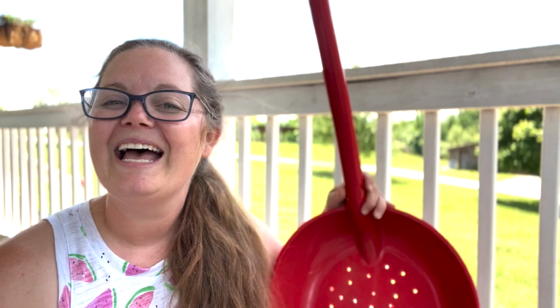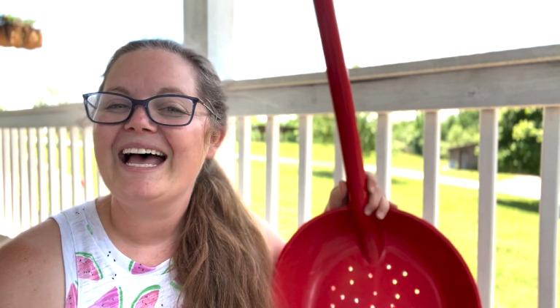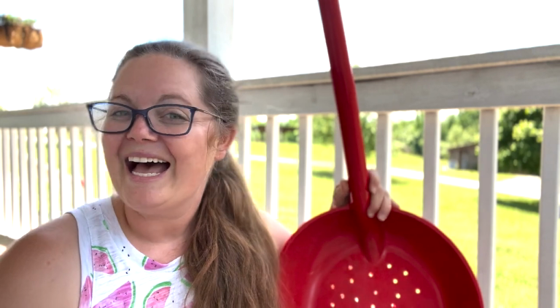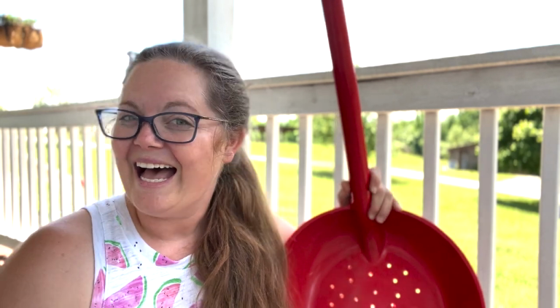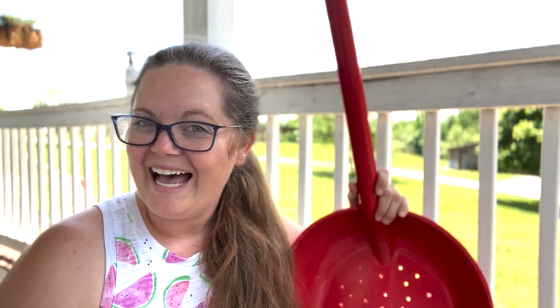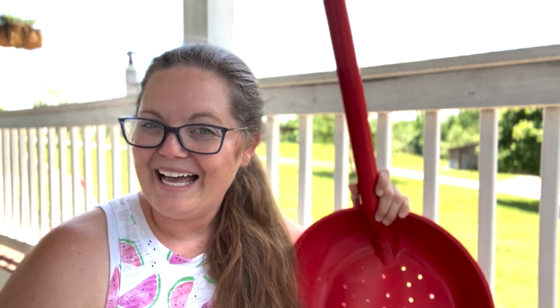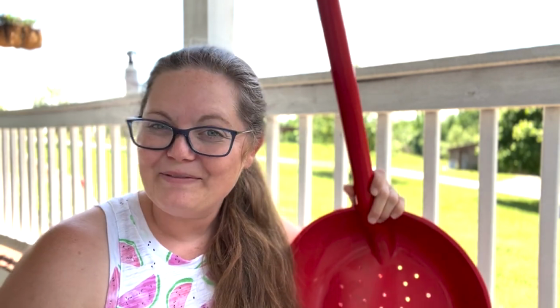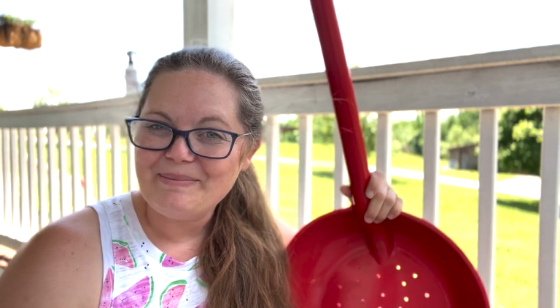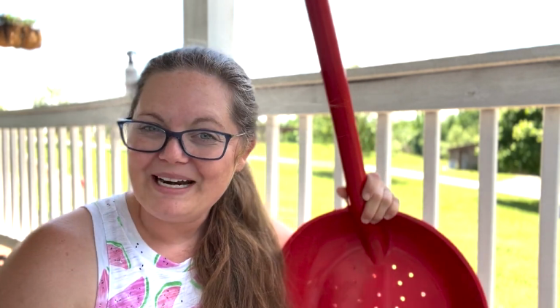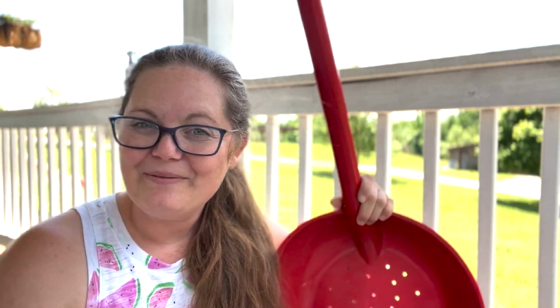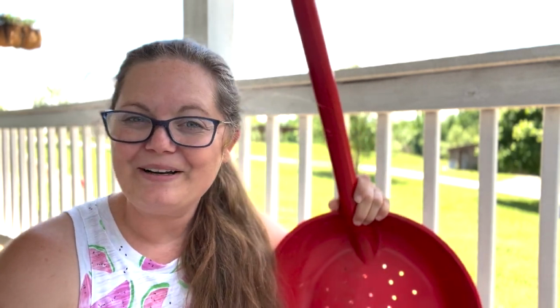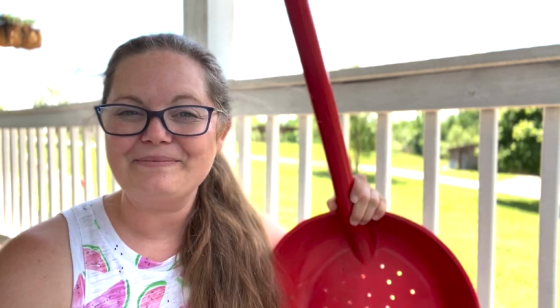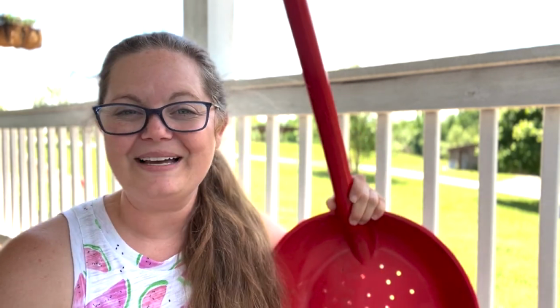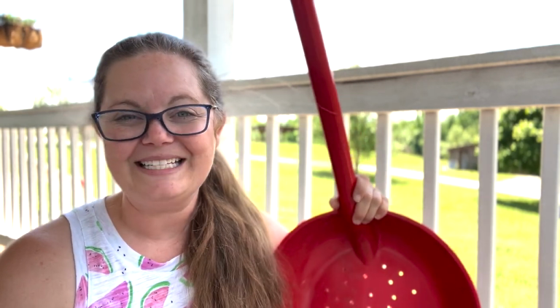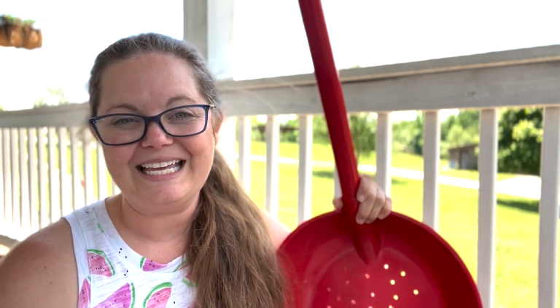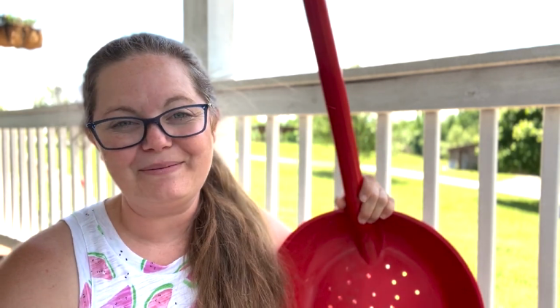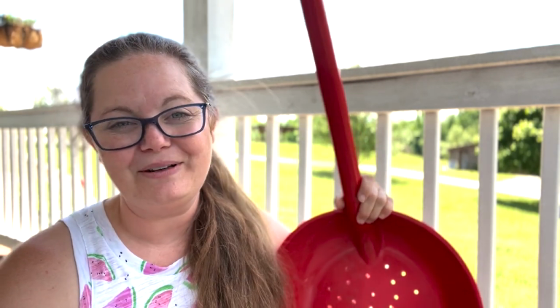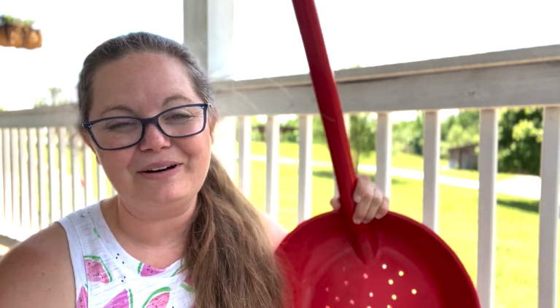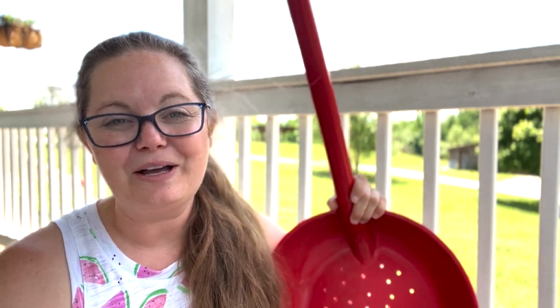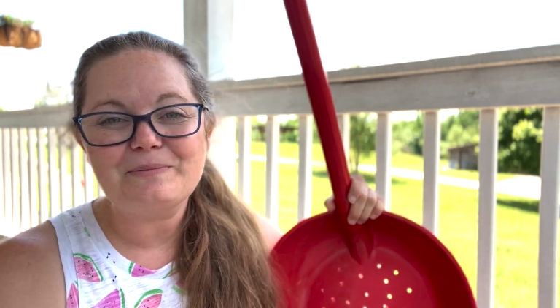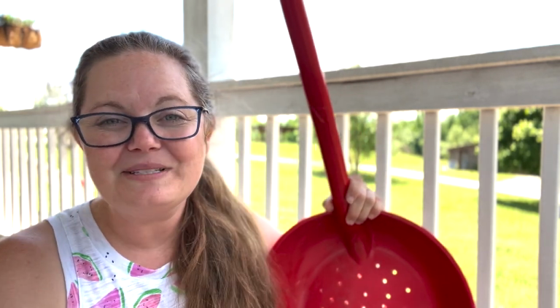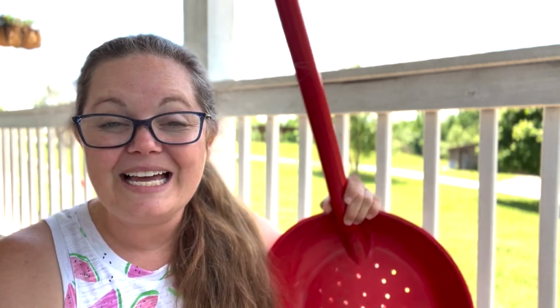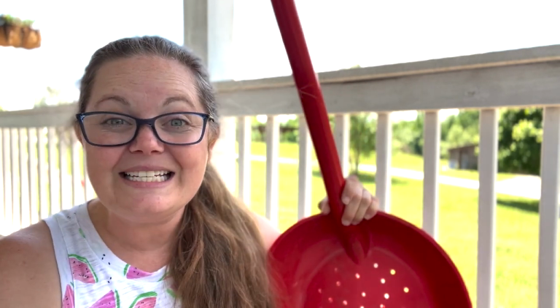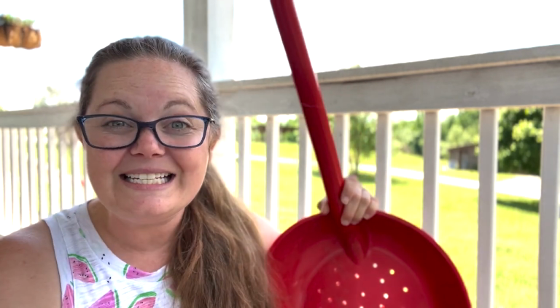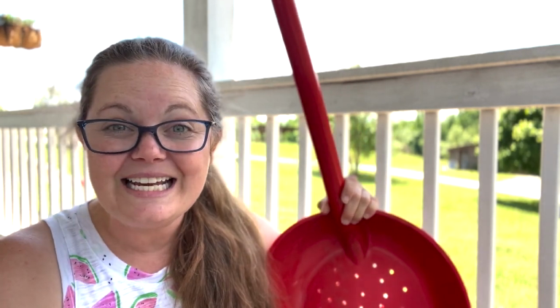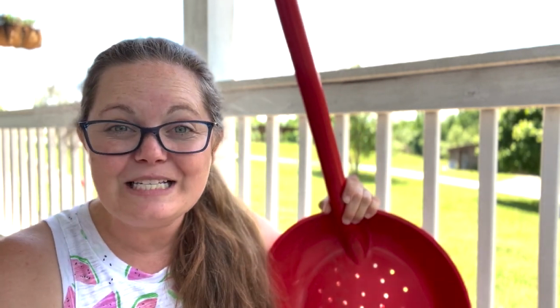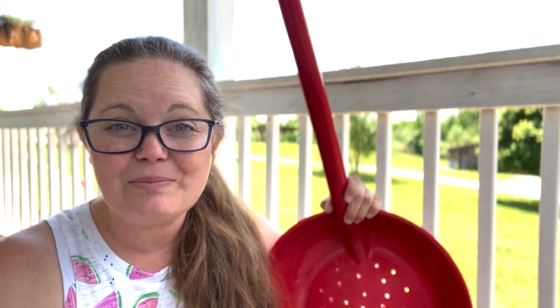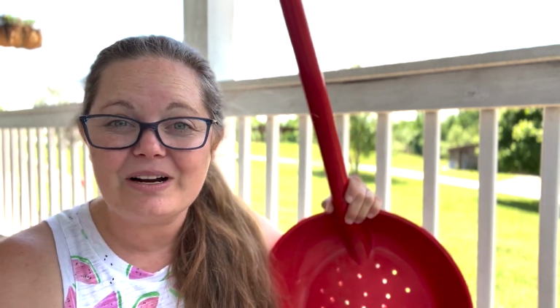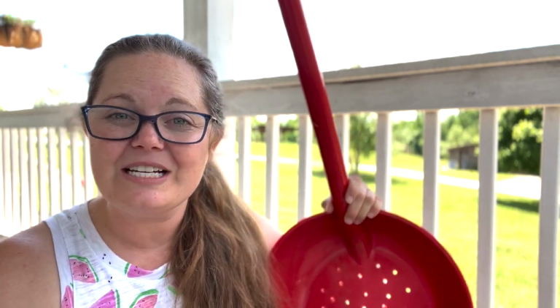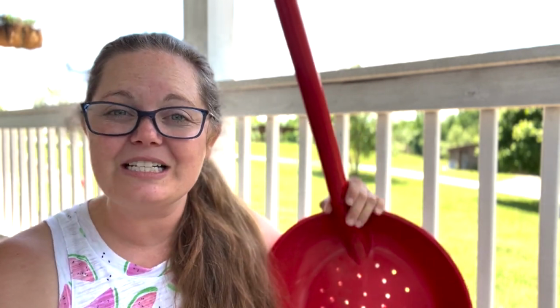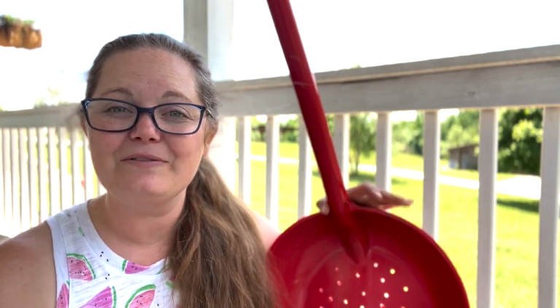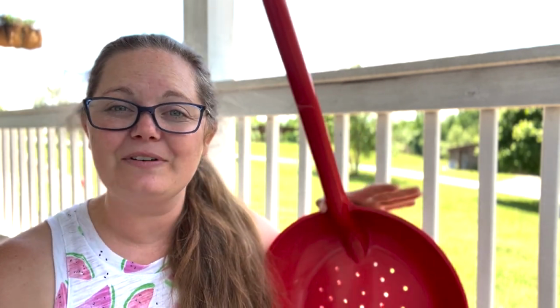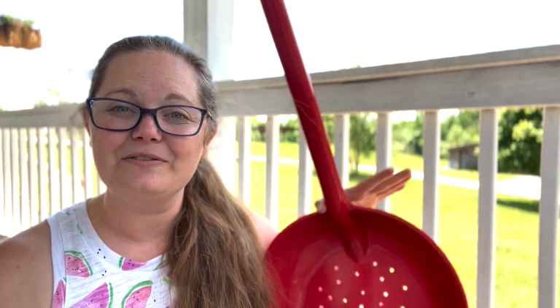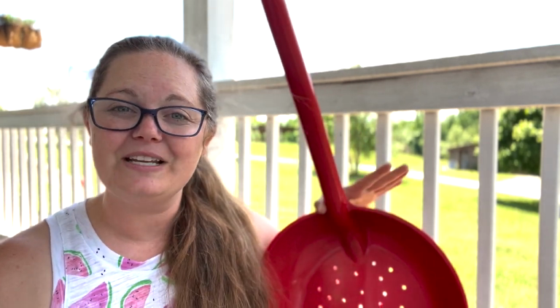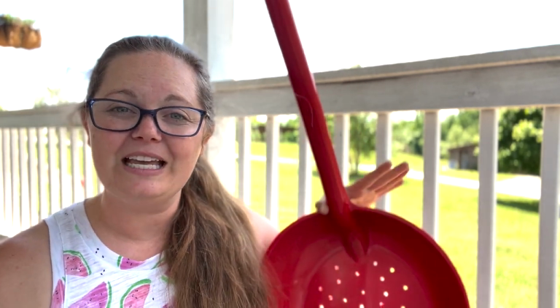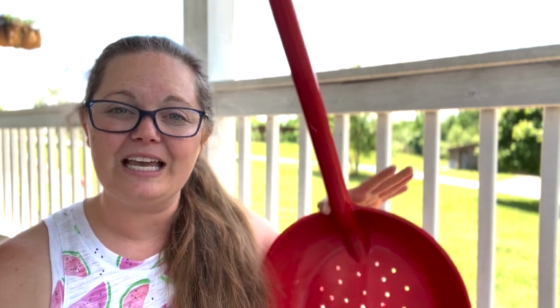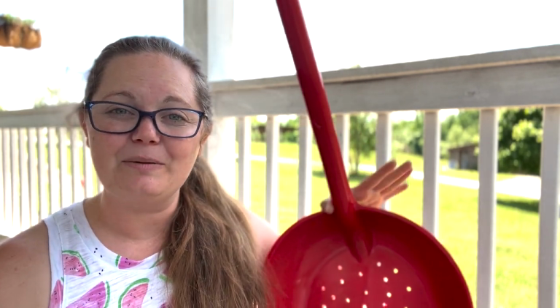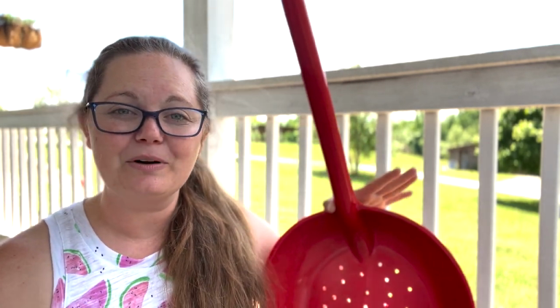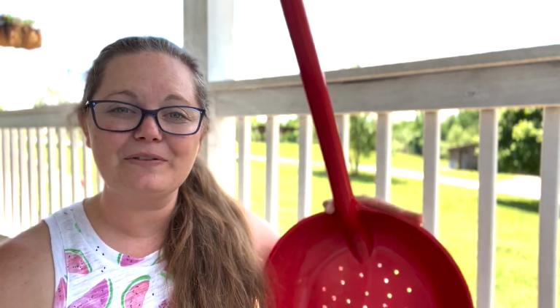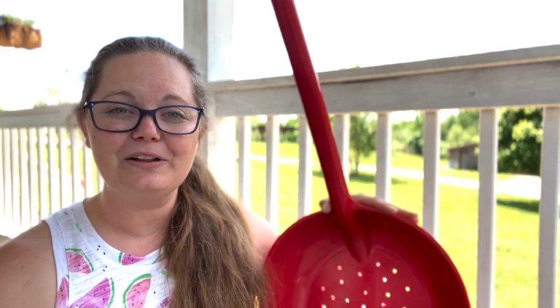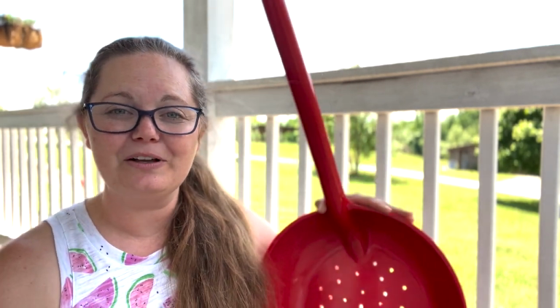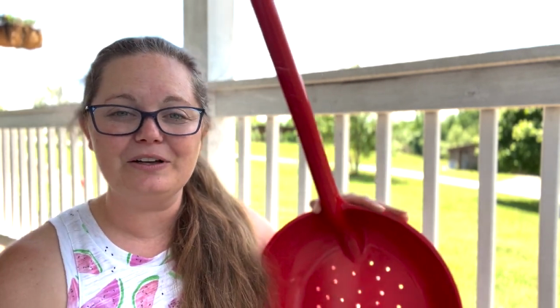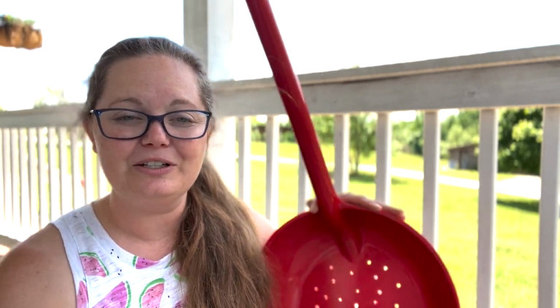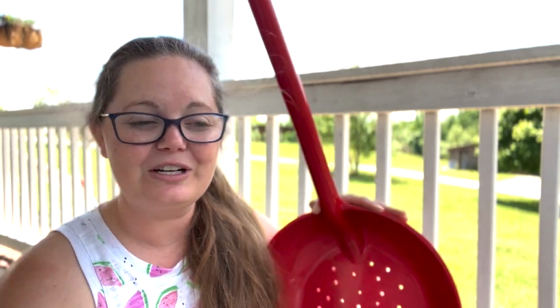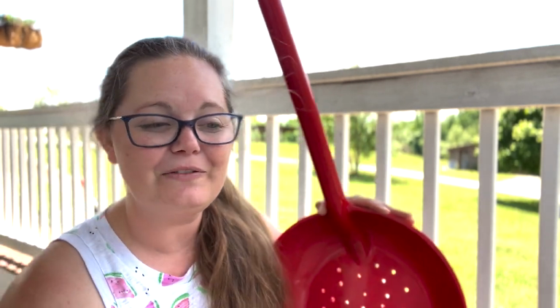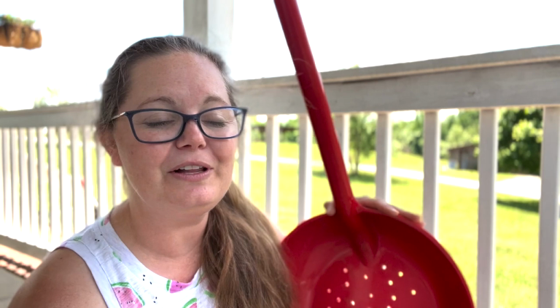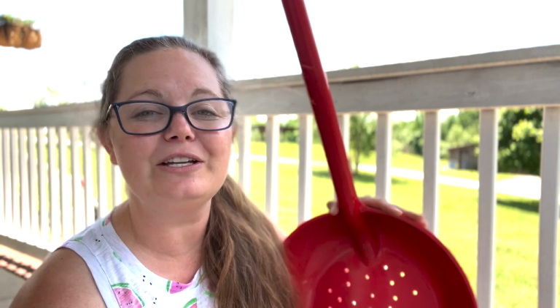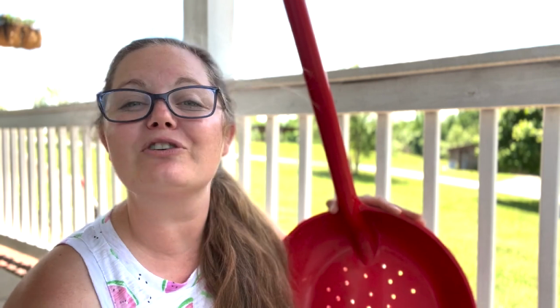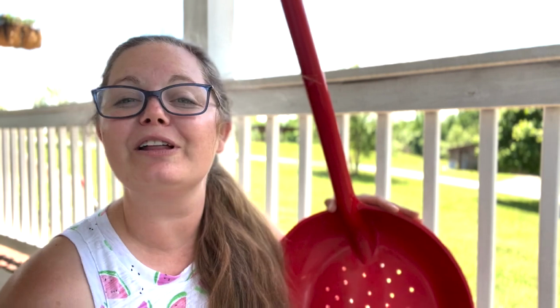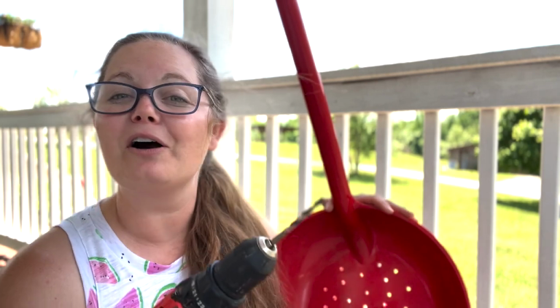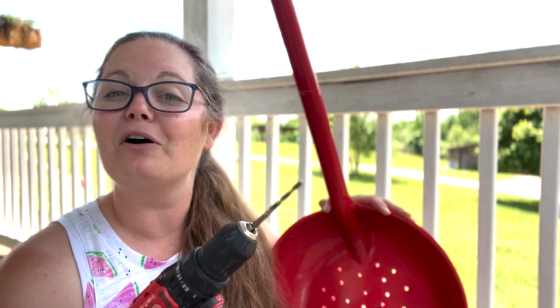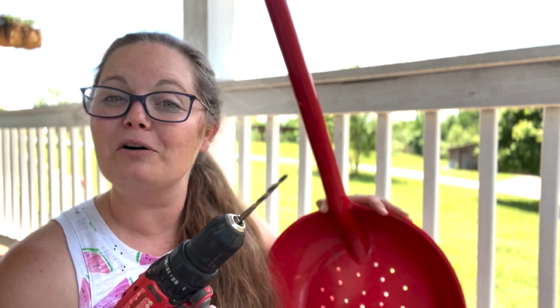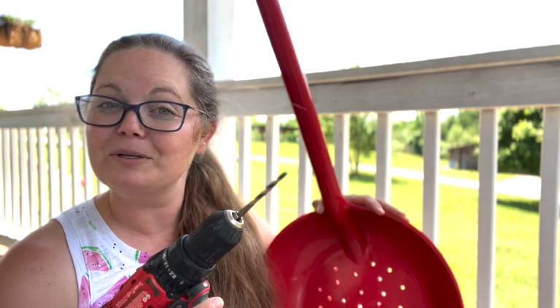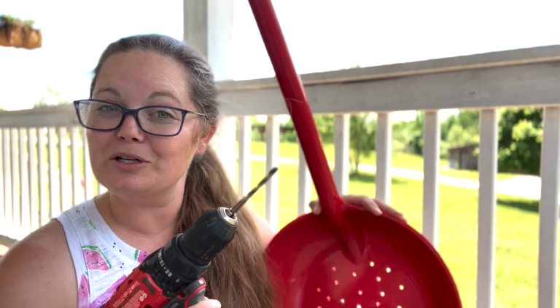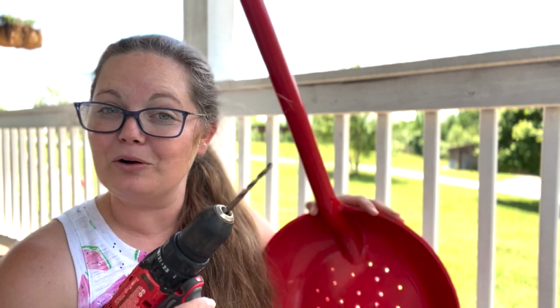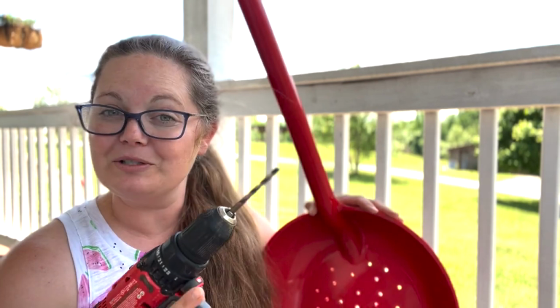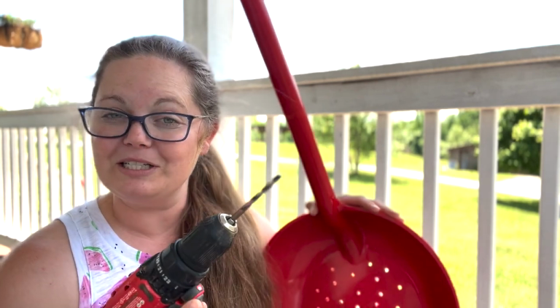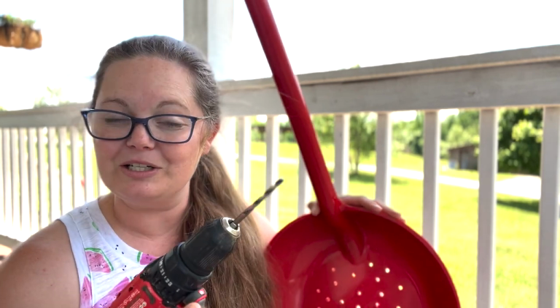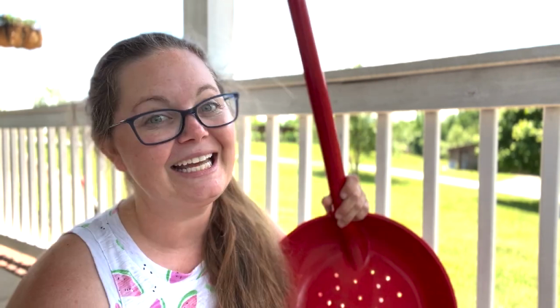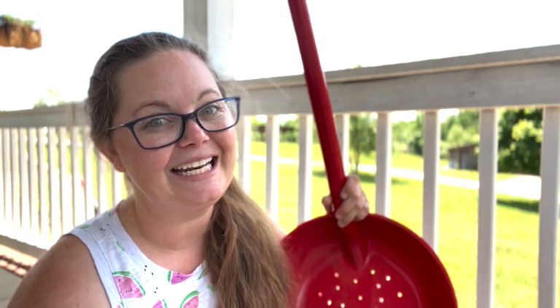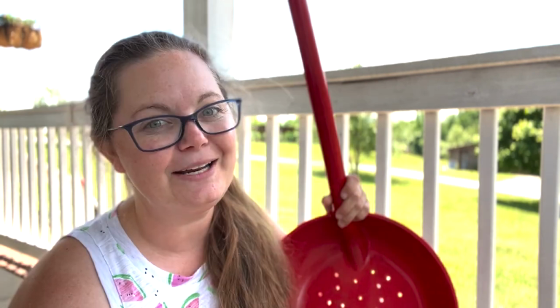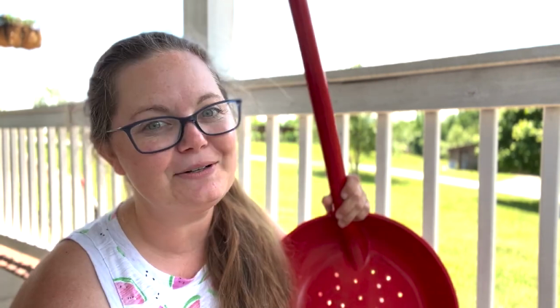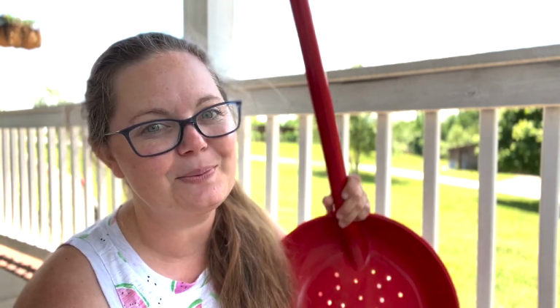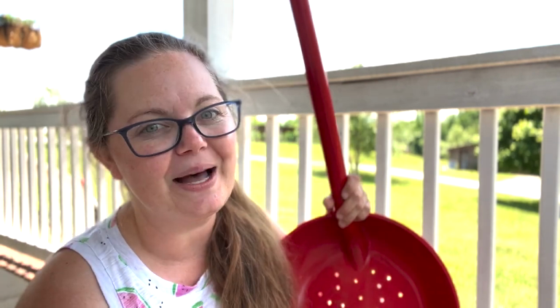Hi everybody, welcome back to Cabin Creek Homestead. Today's project involved taking a perfectly good shovel and drilling a whole bunch of holes into it. And here's why.